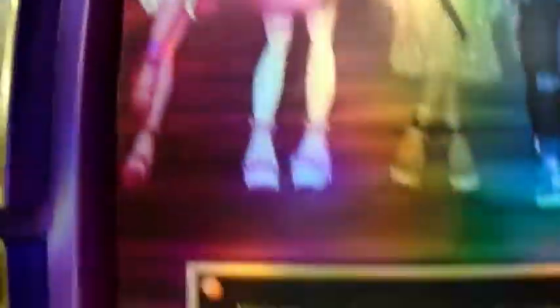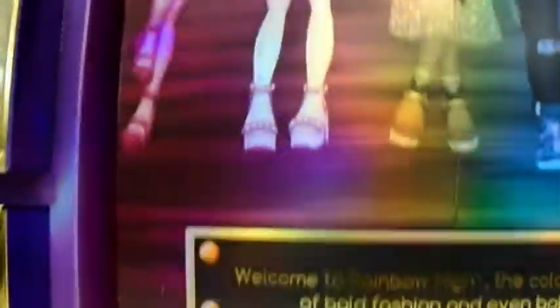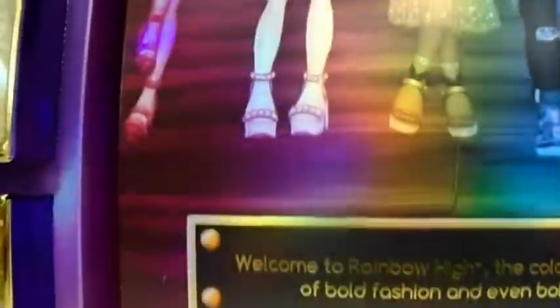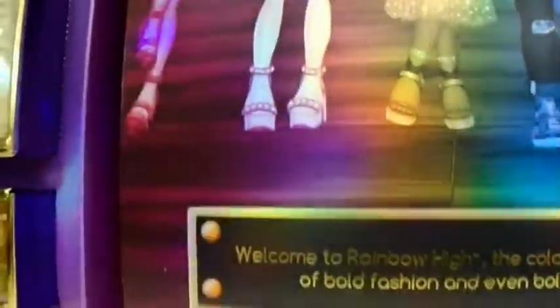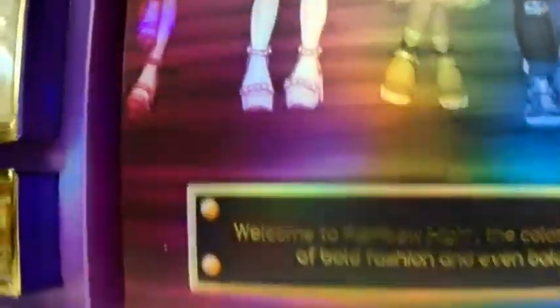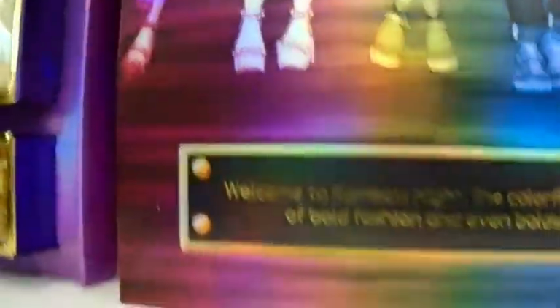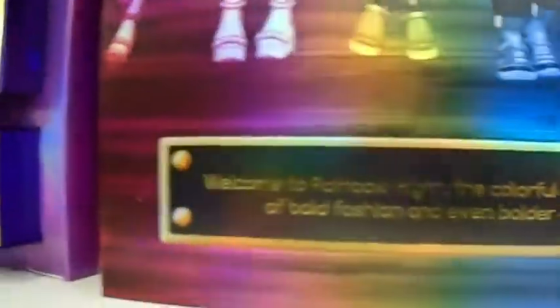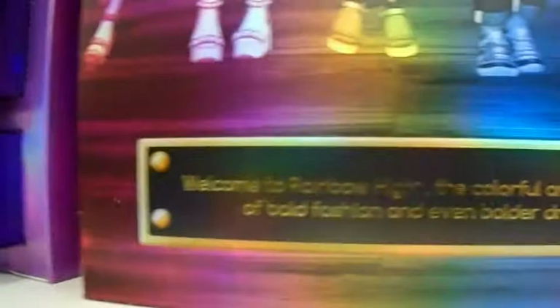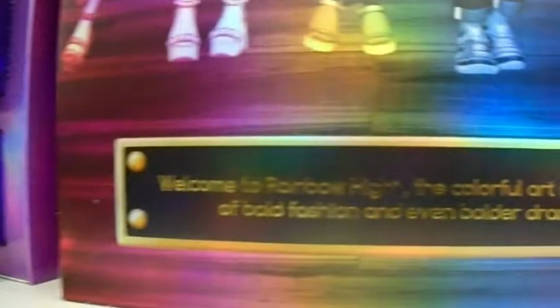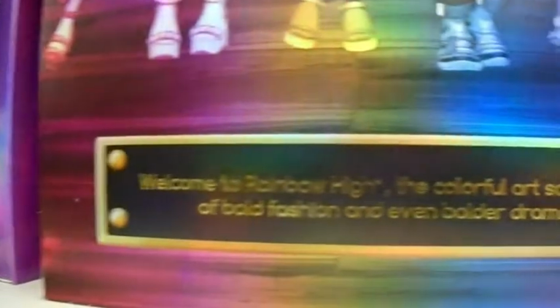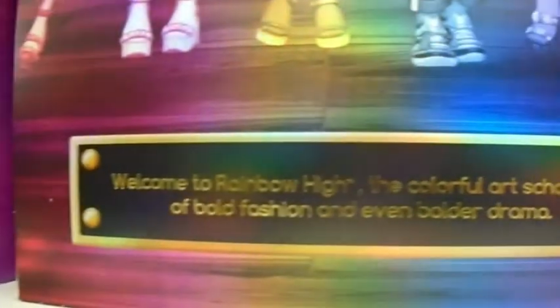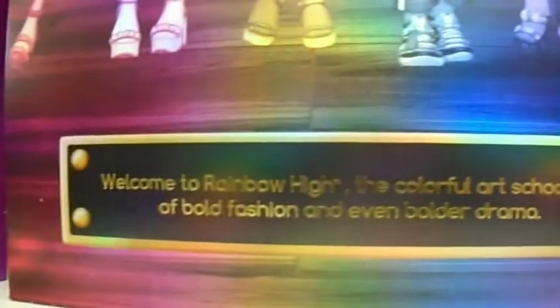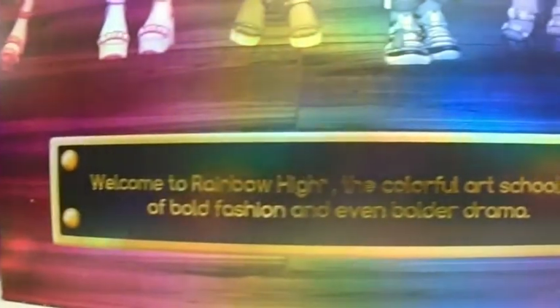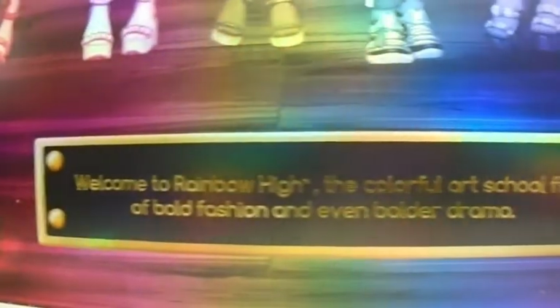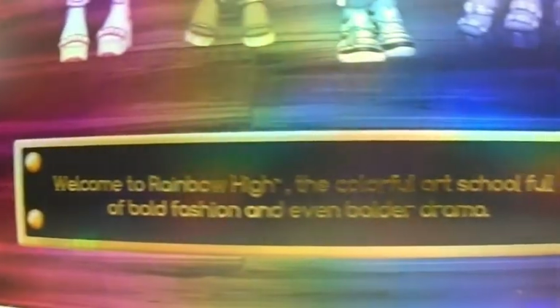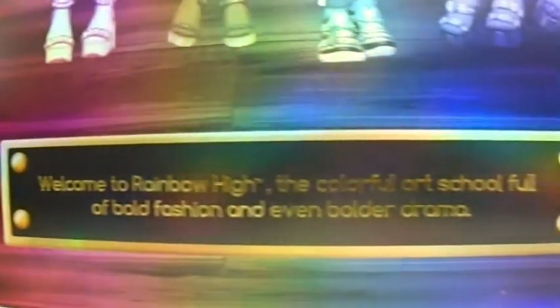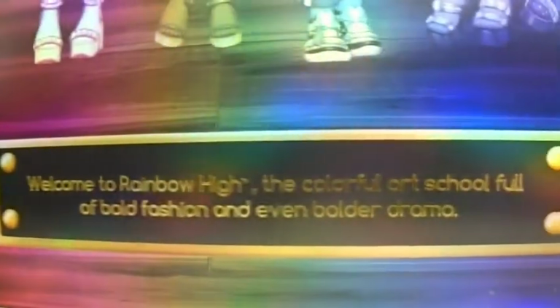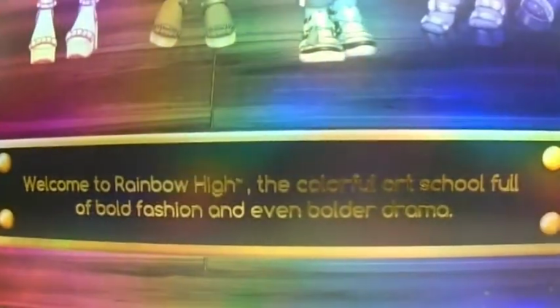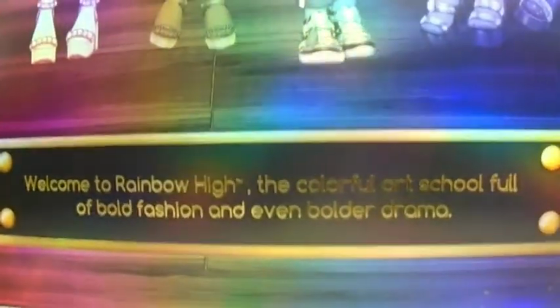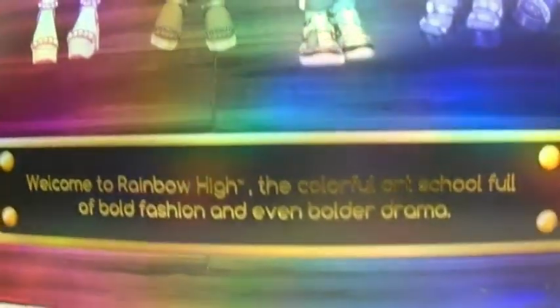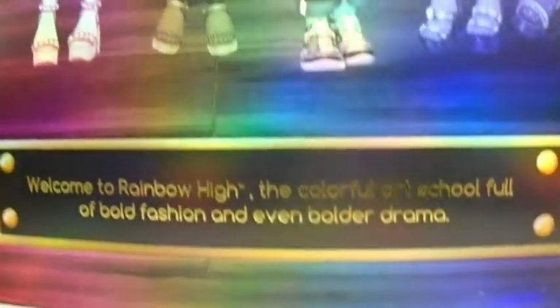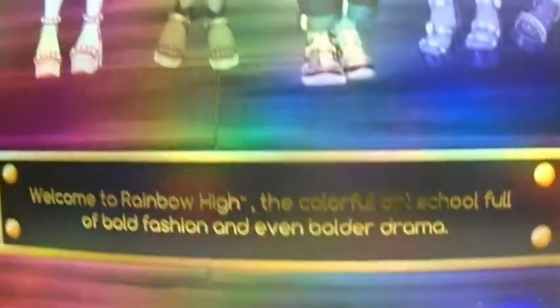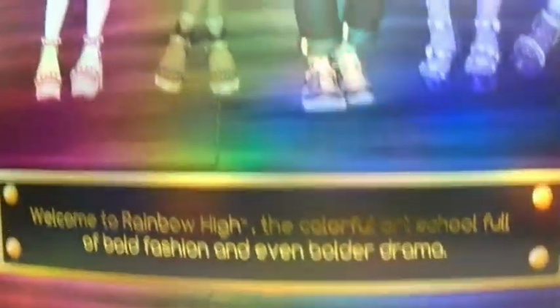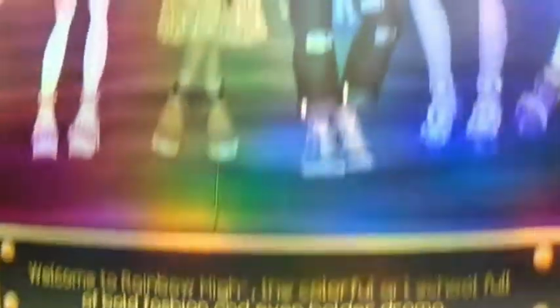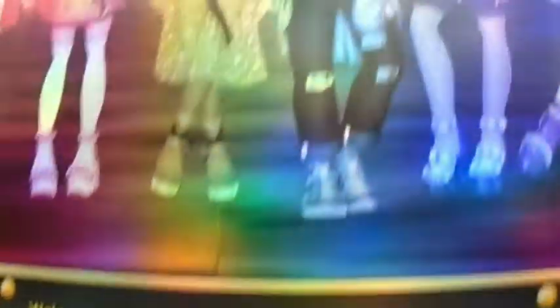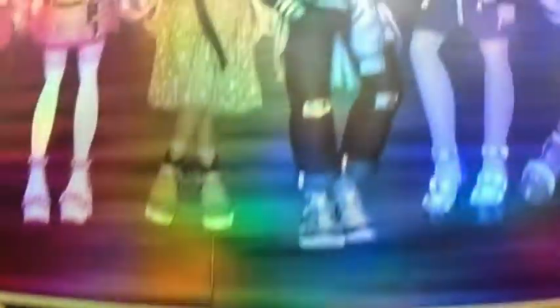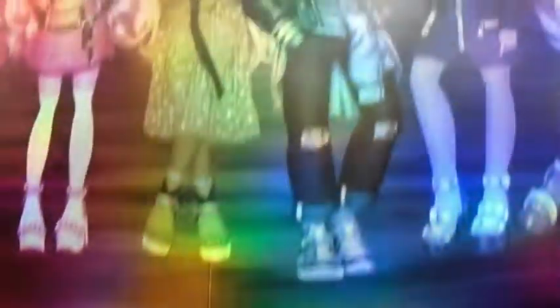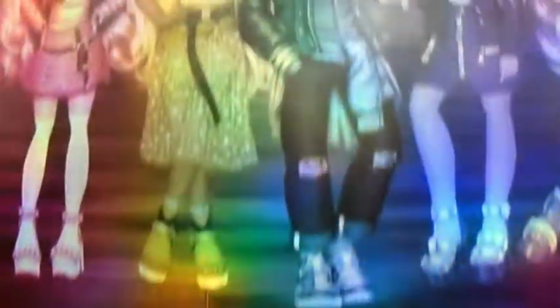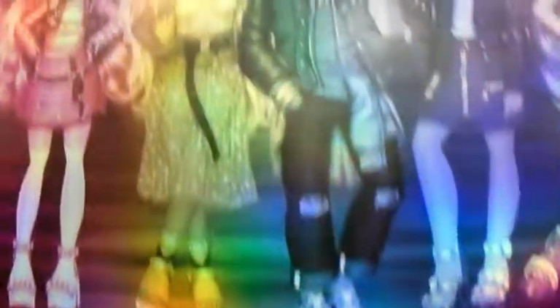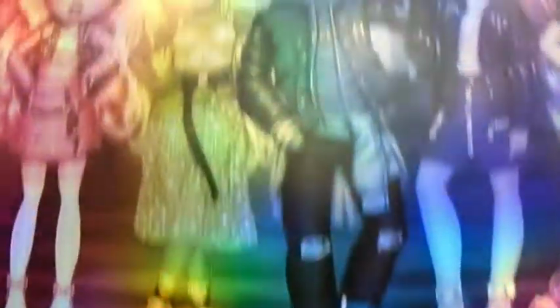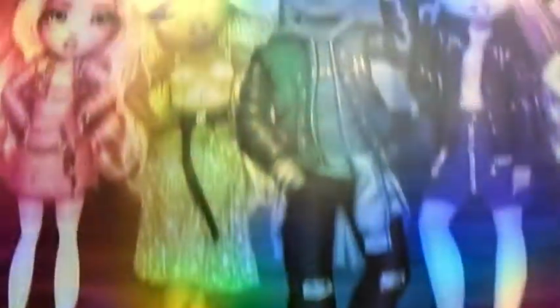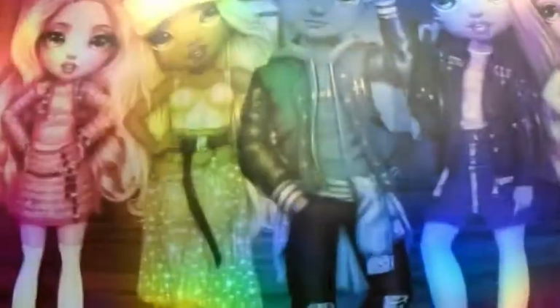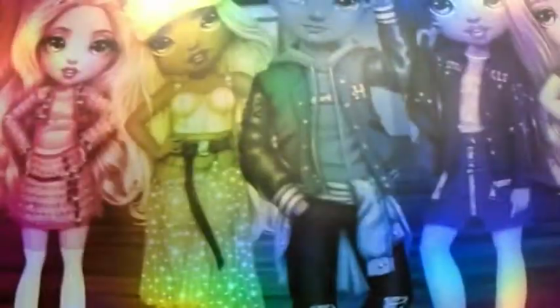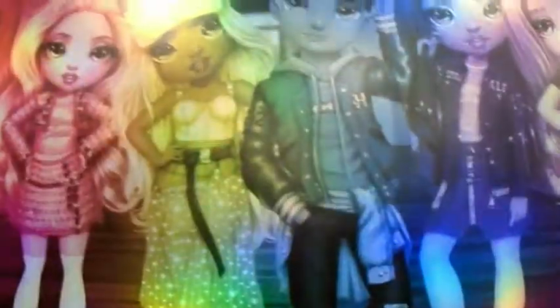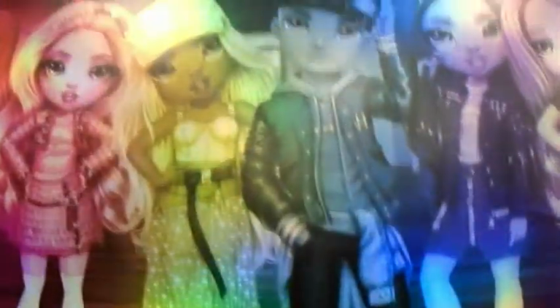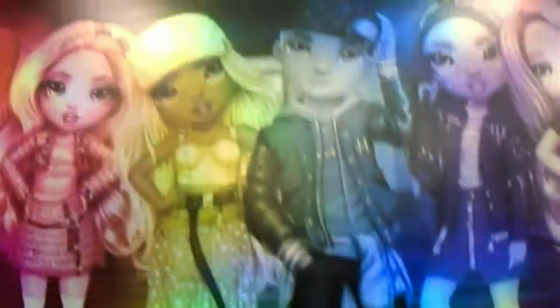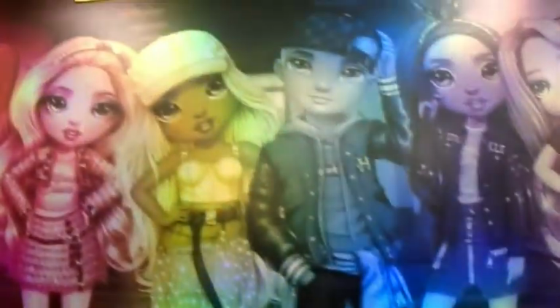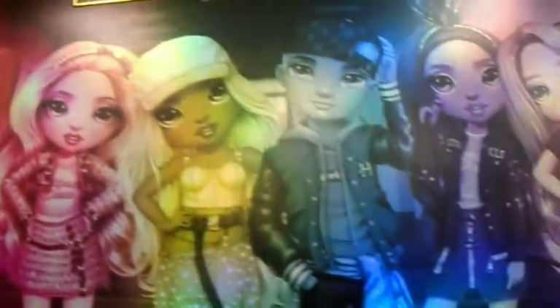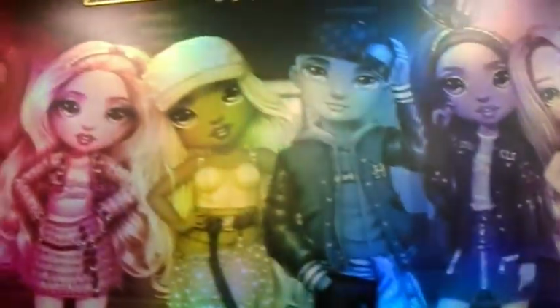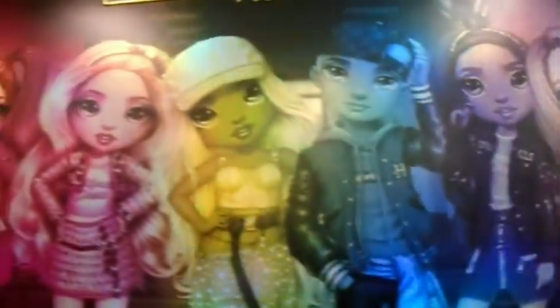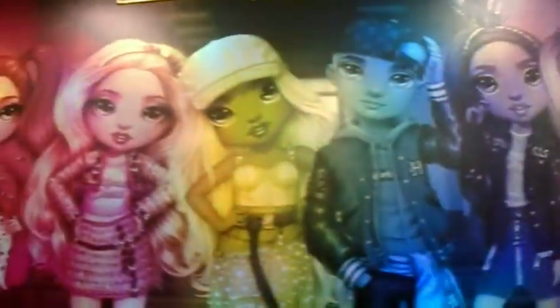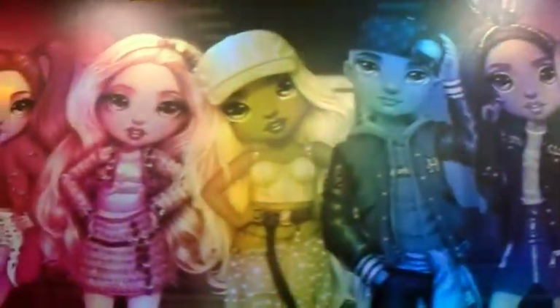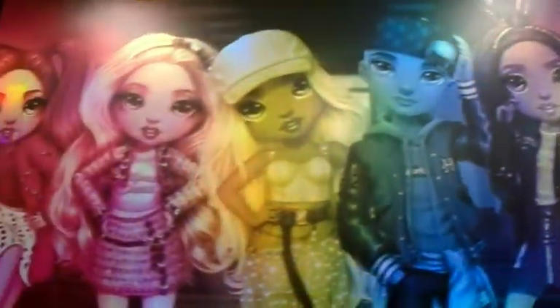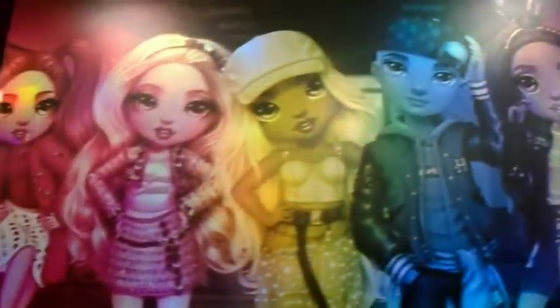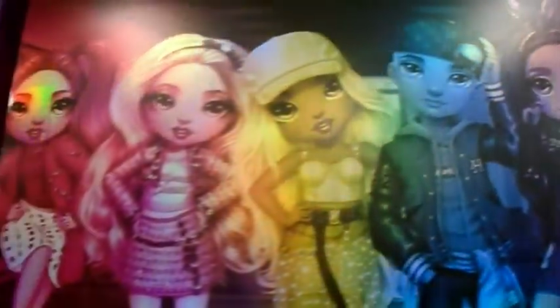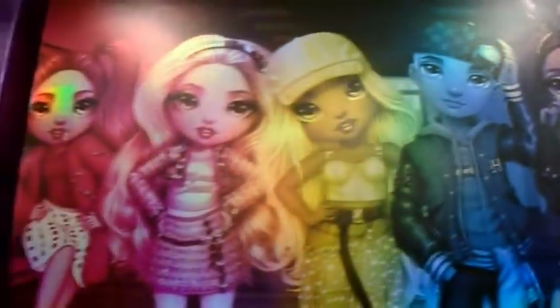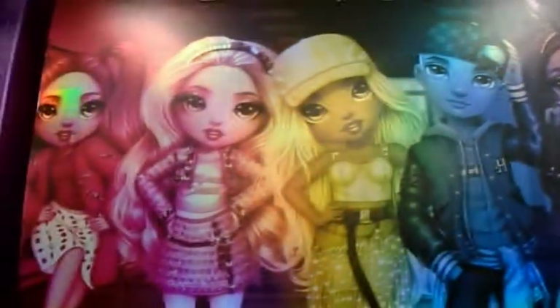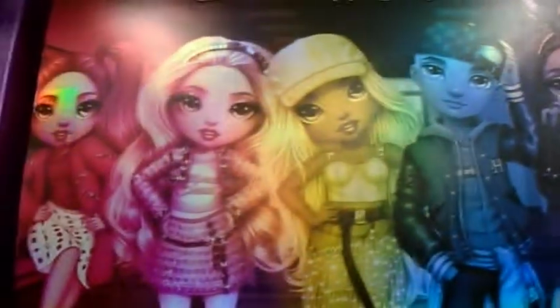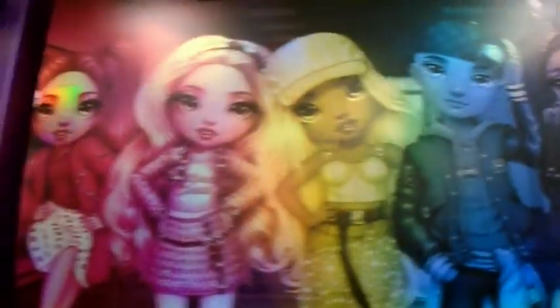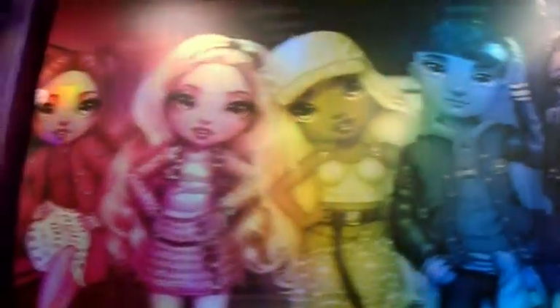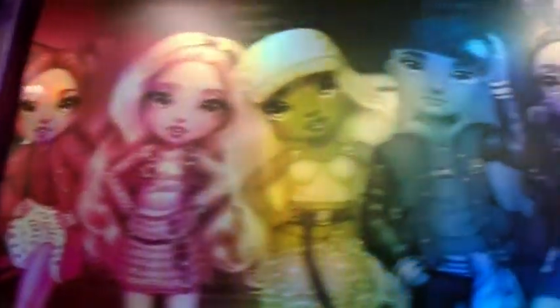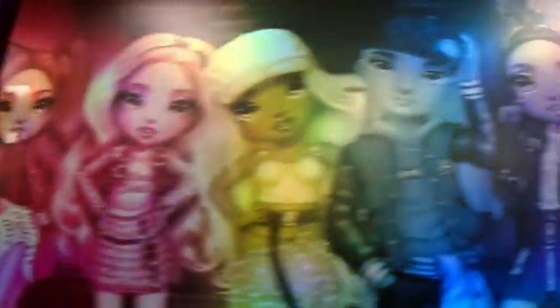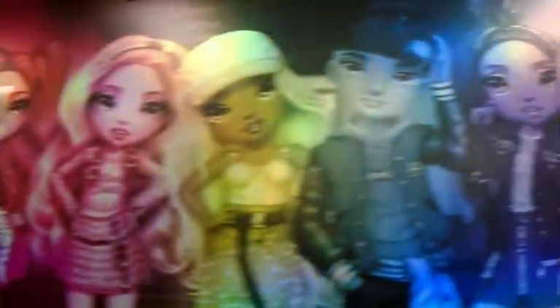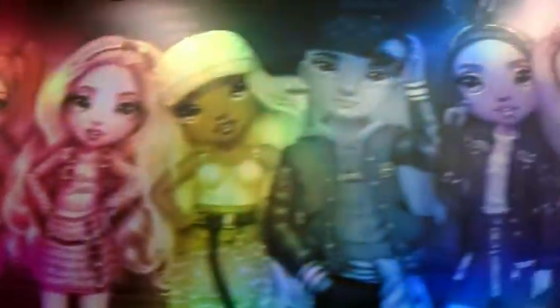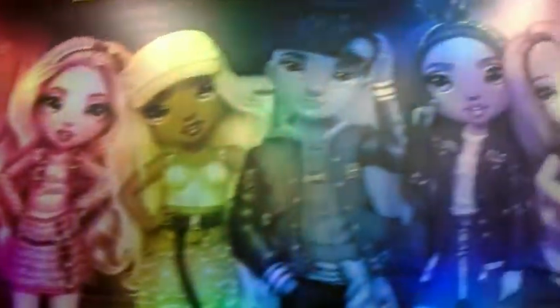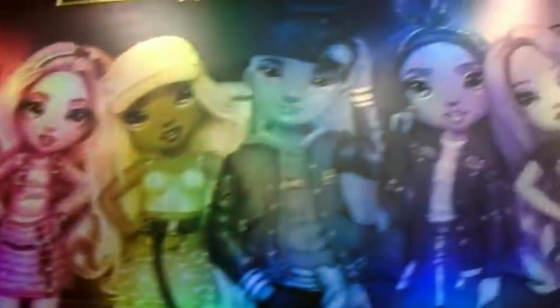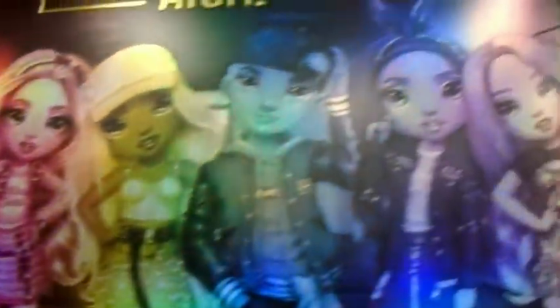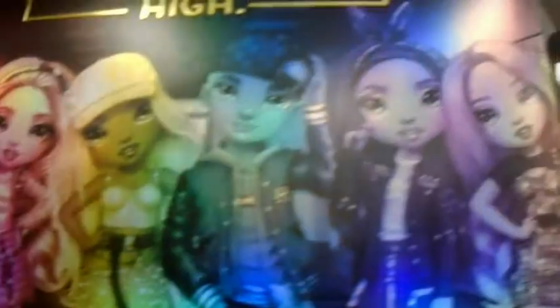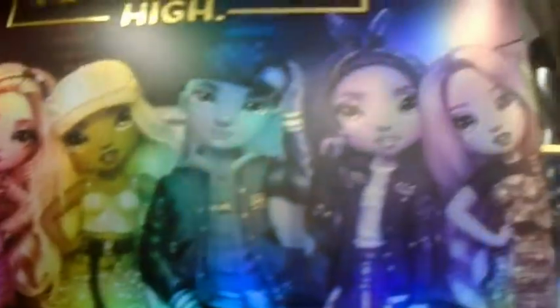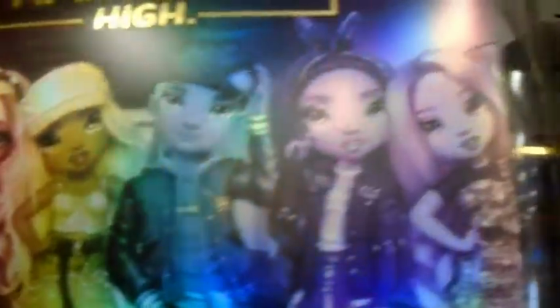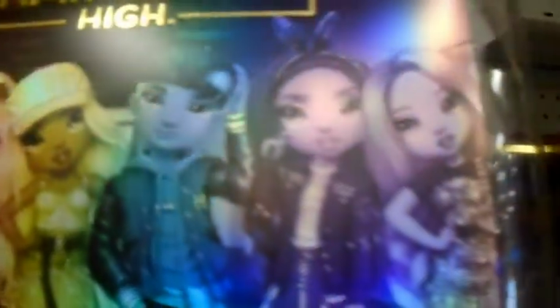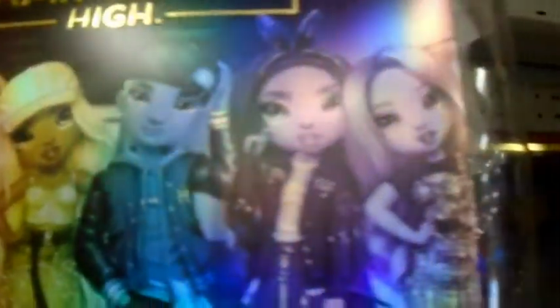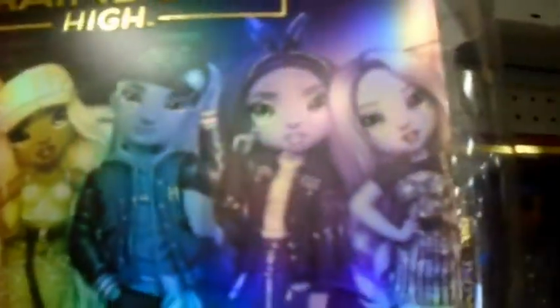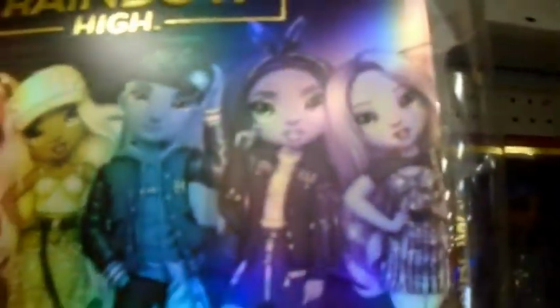Welcome to Rainbow High and blah blah blah. Who cares? Anyways, I cannot wait for all these characters to come out.